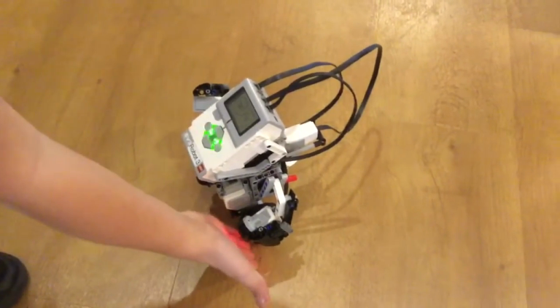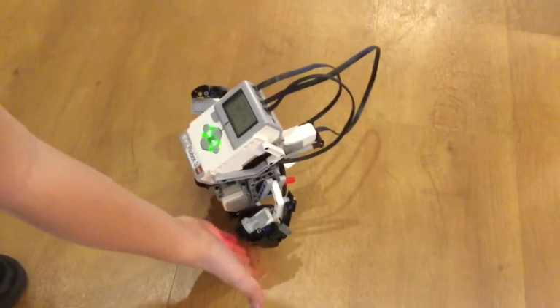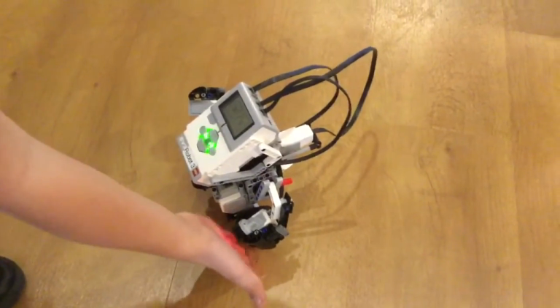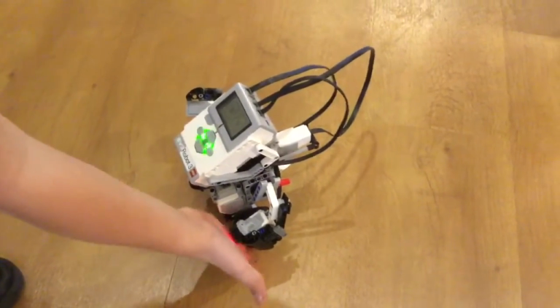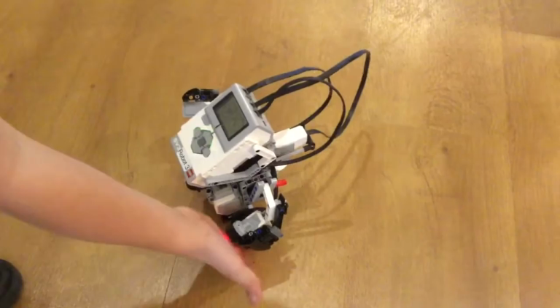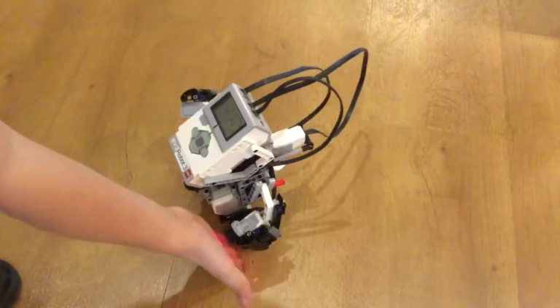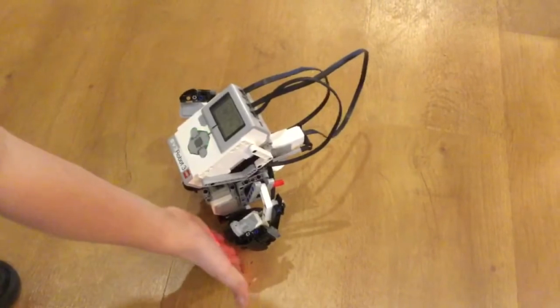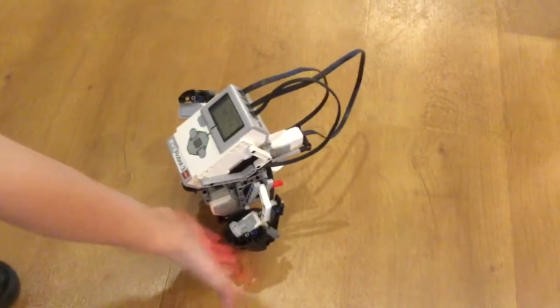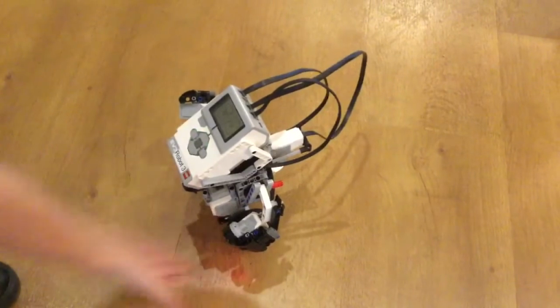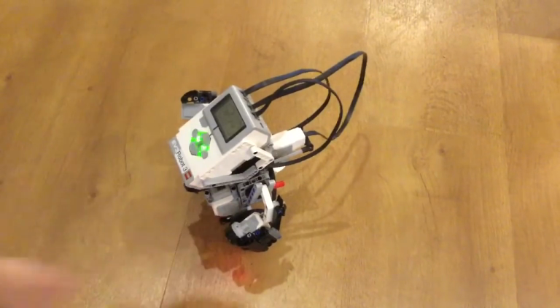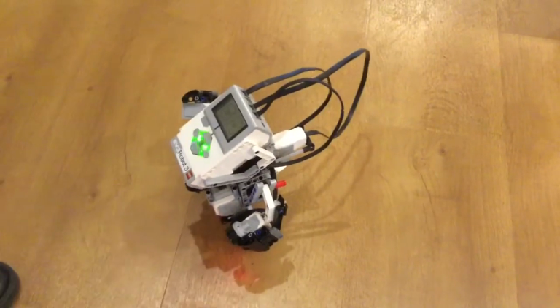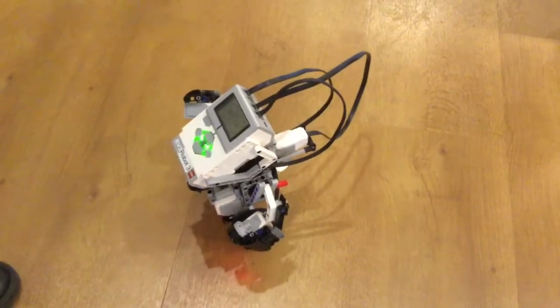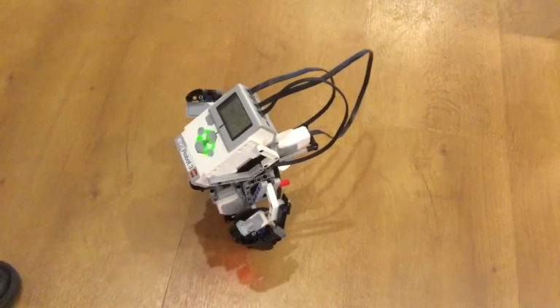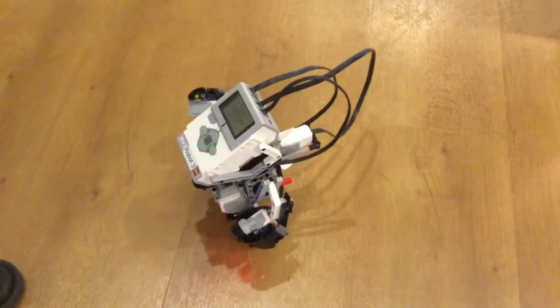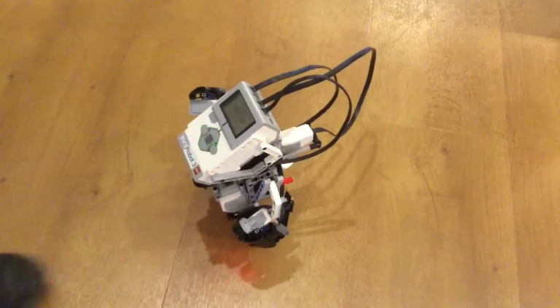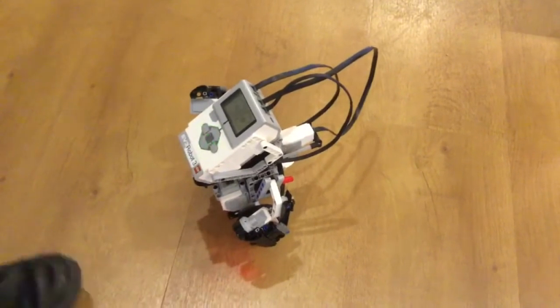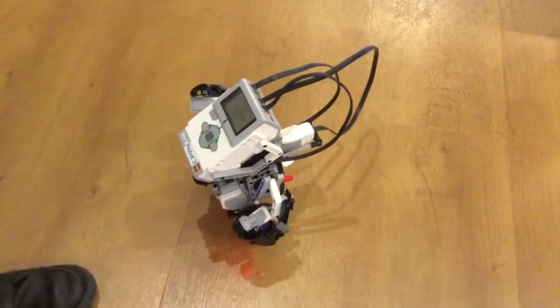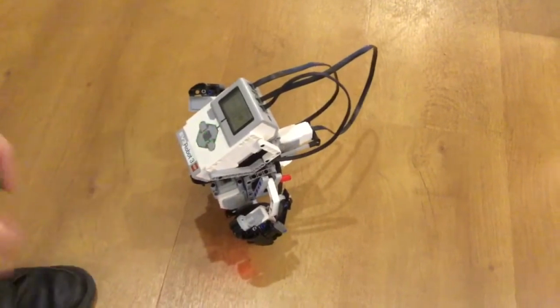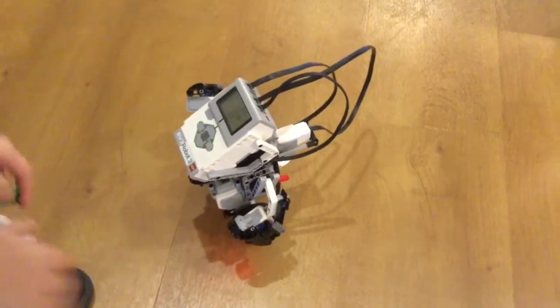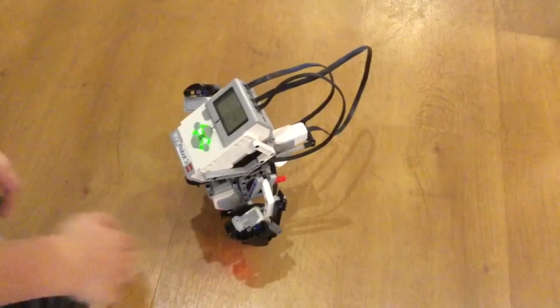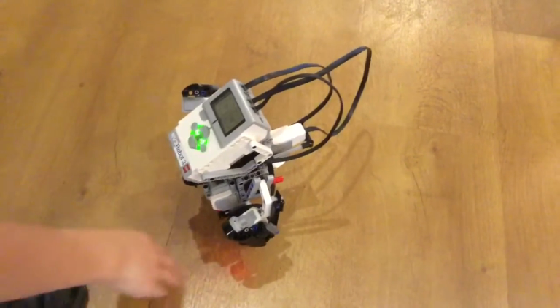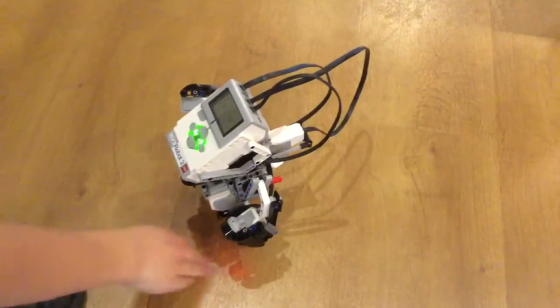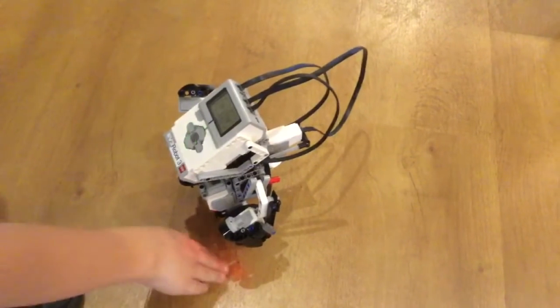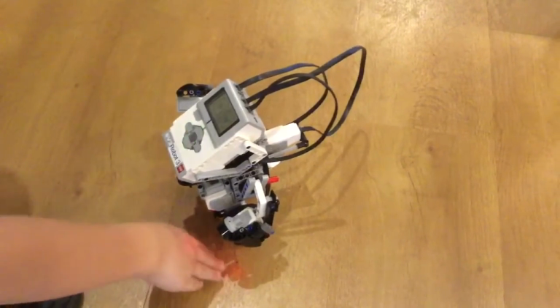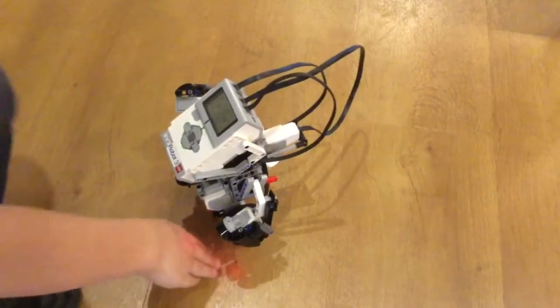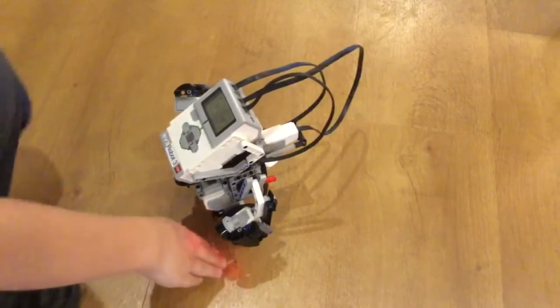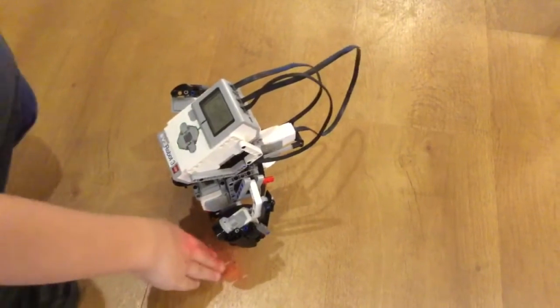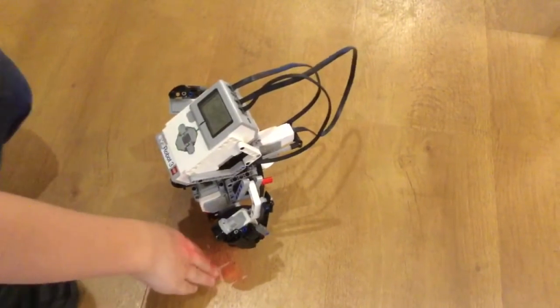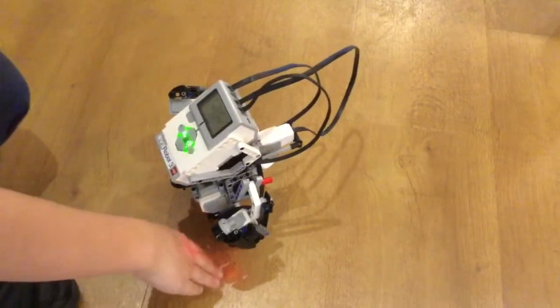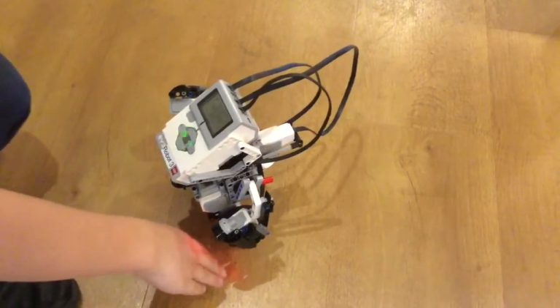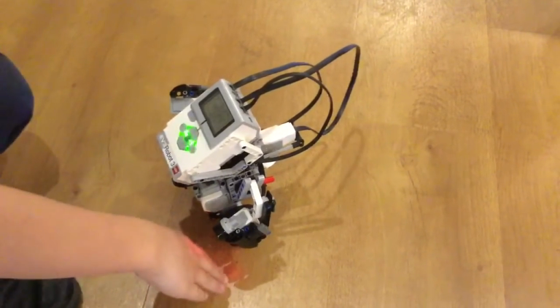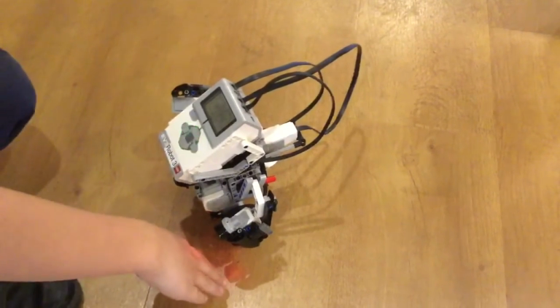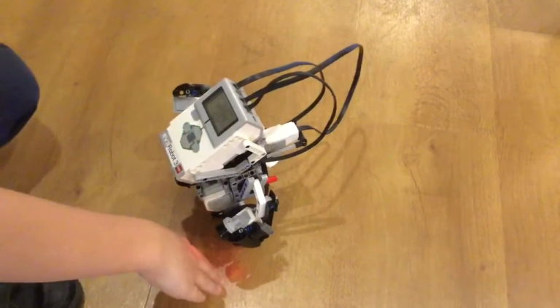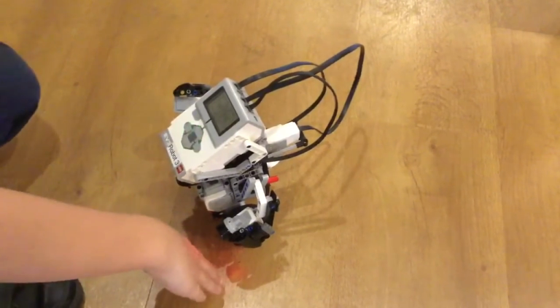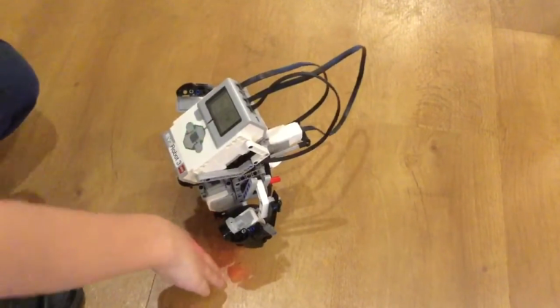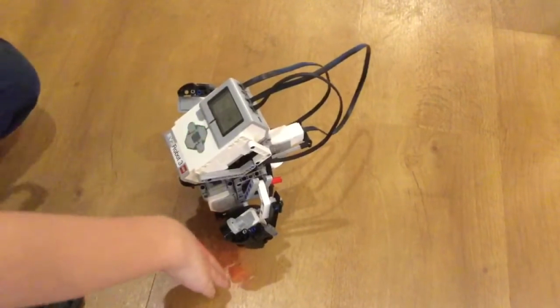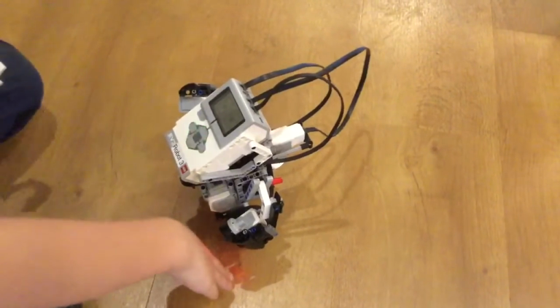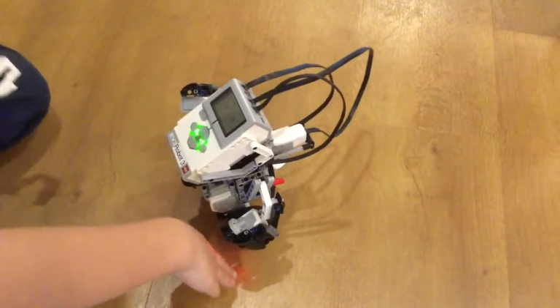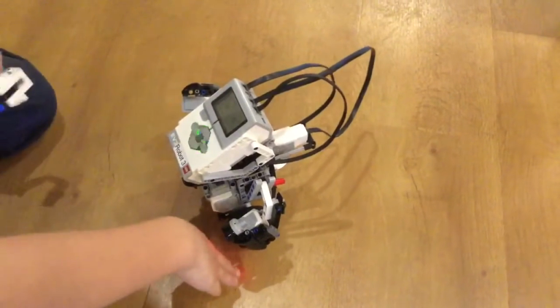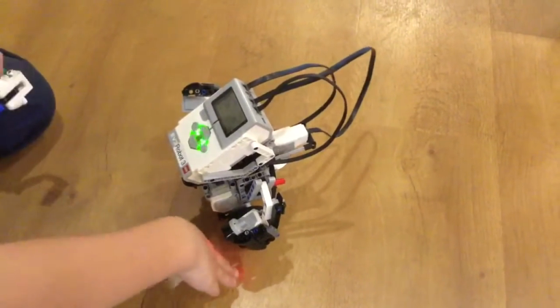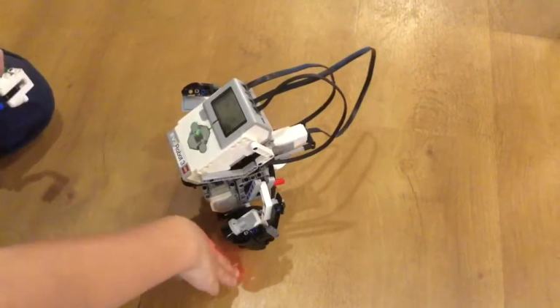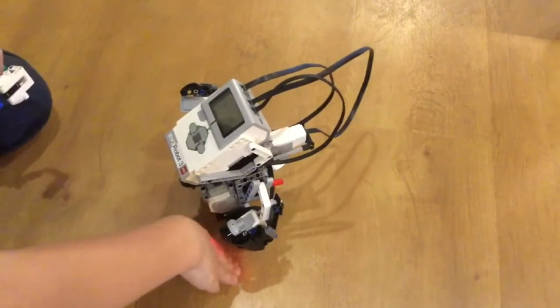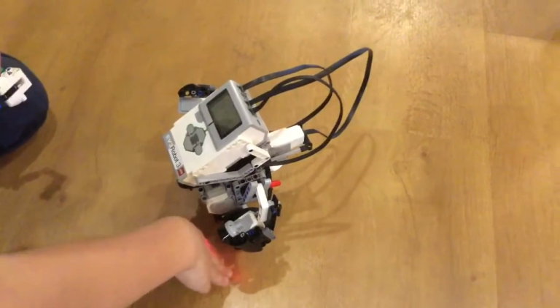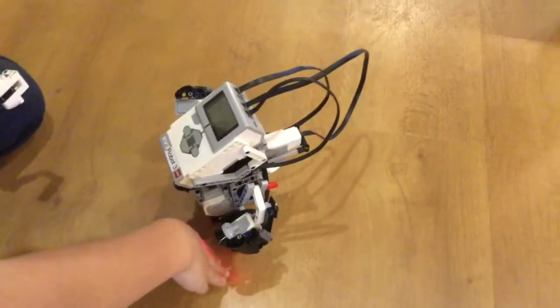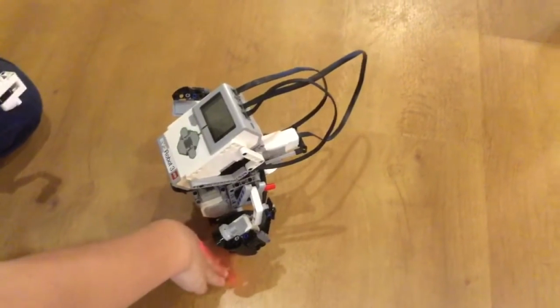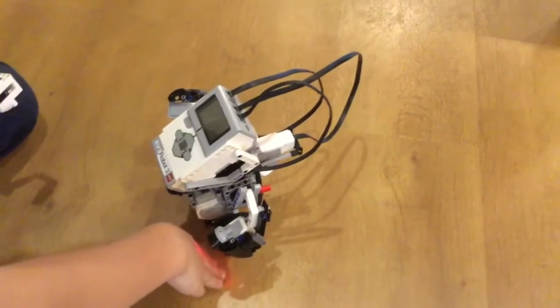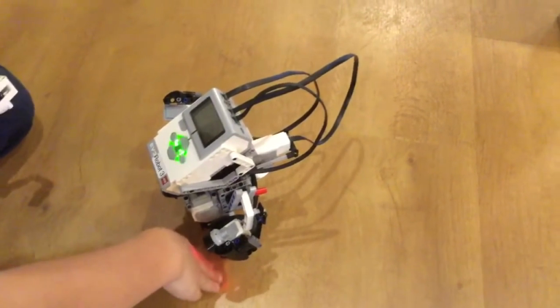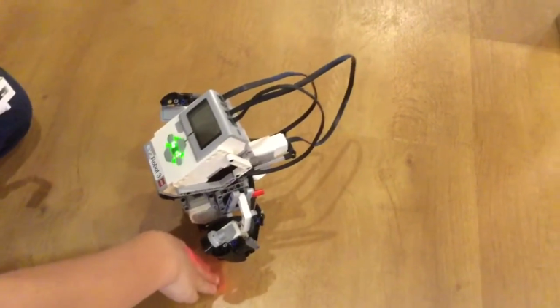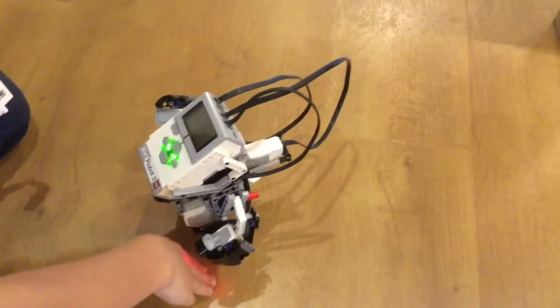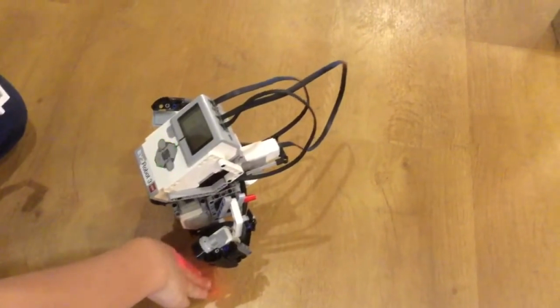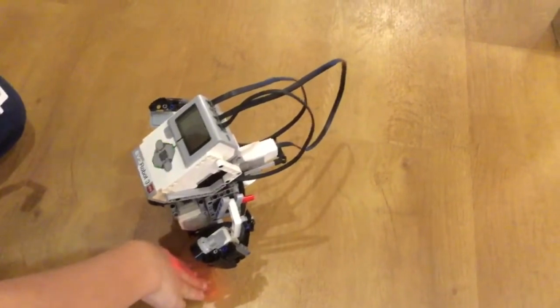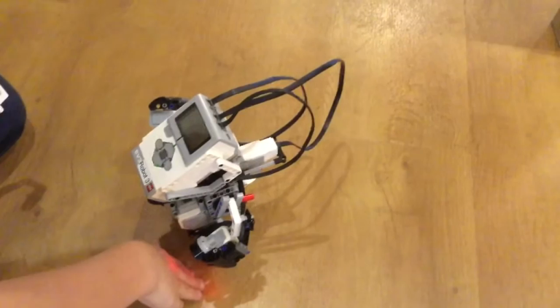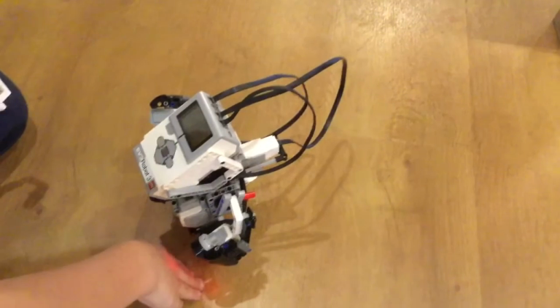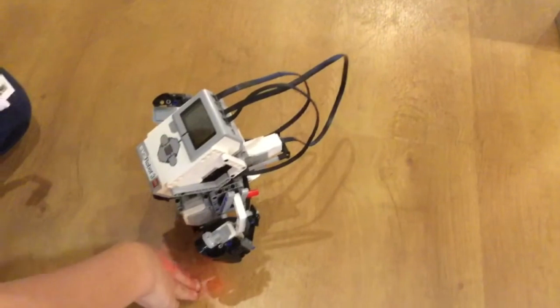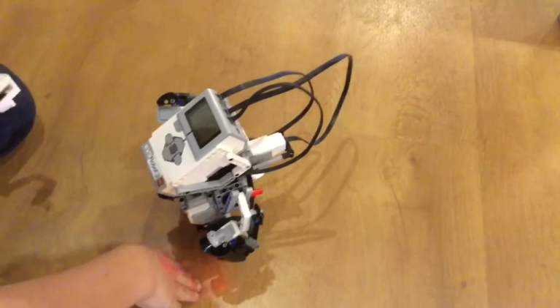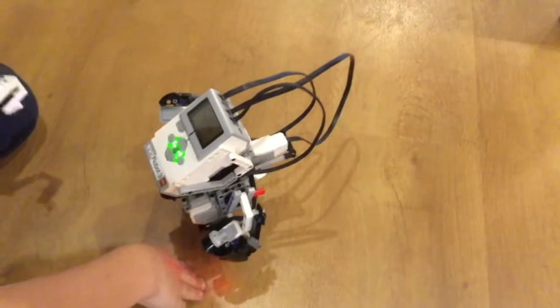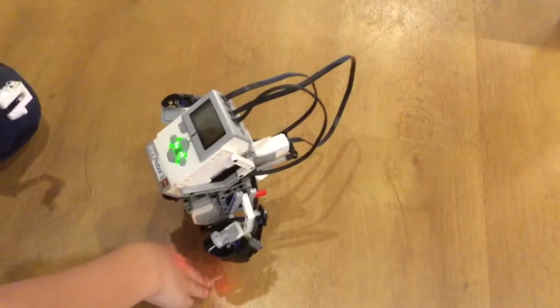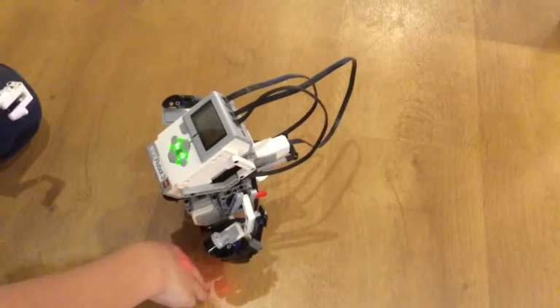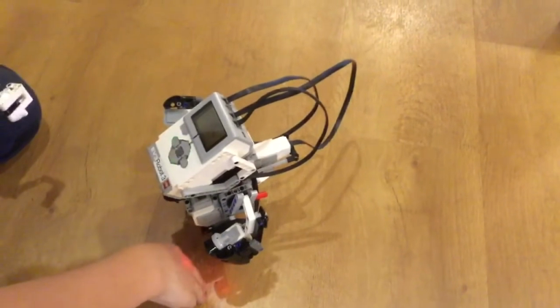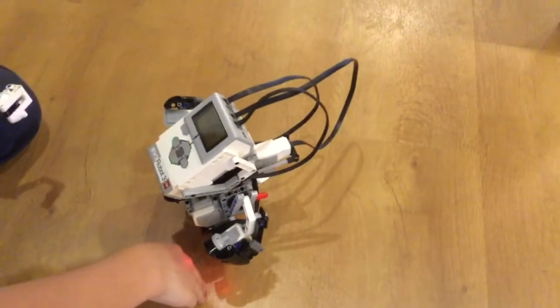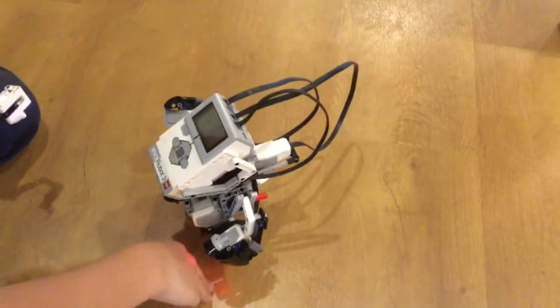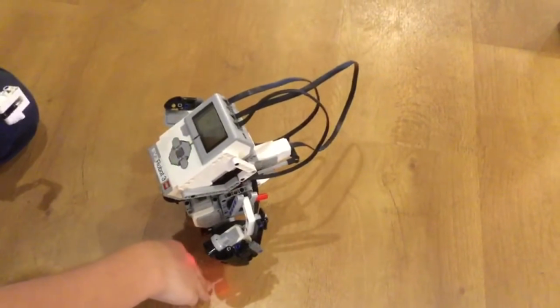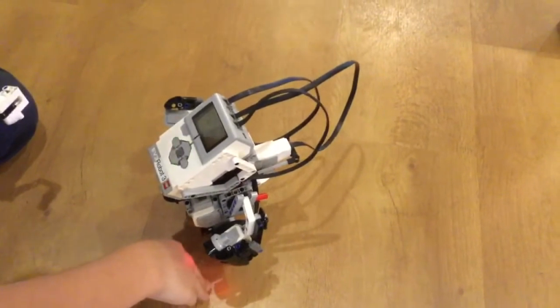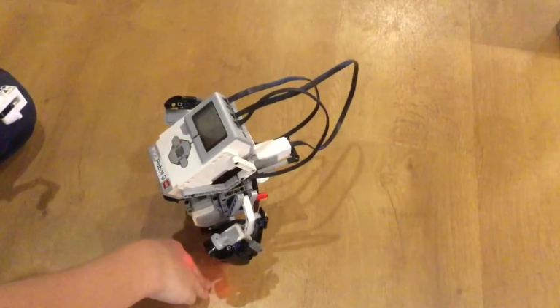Ultrasonic sensor — it should work. It goes backwards, very slightly though.